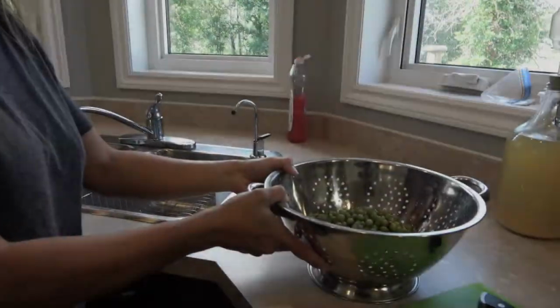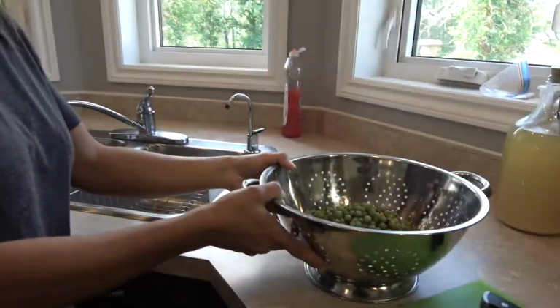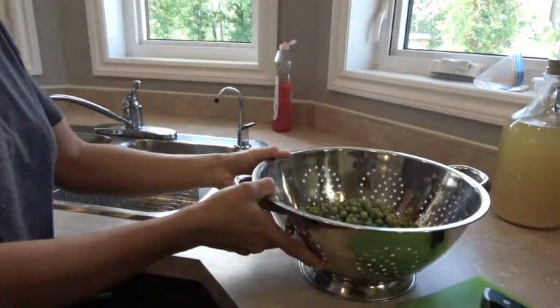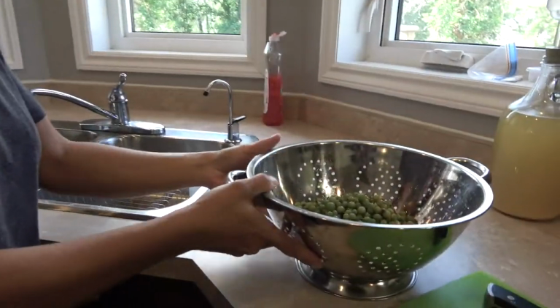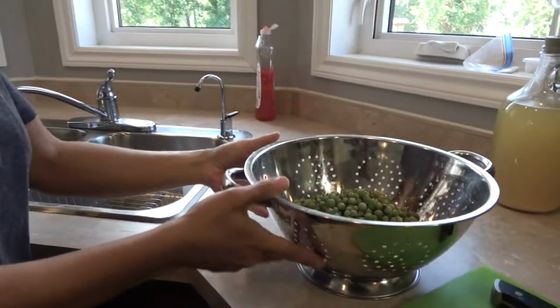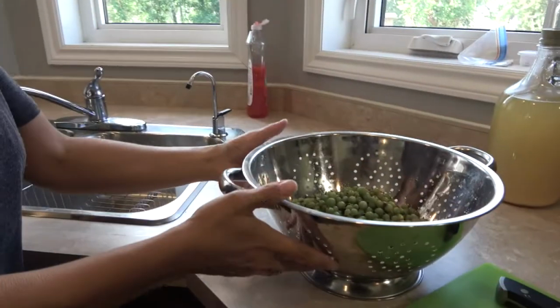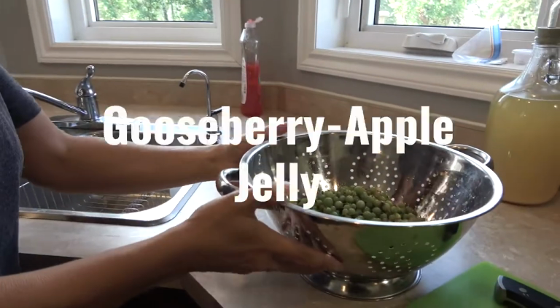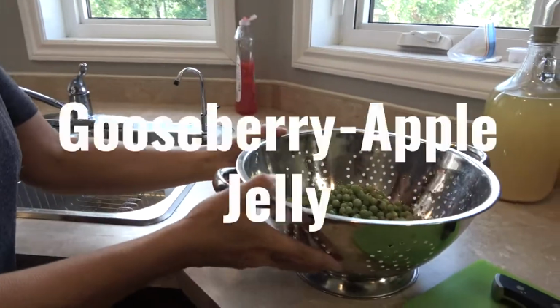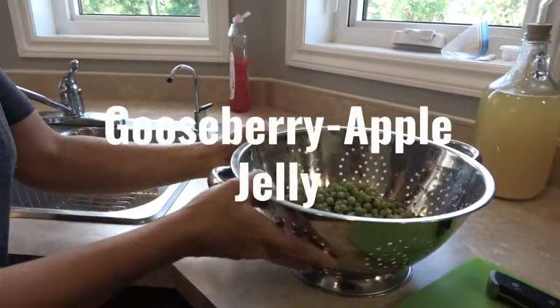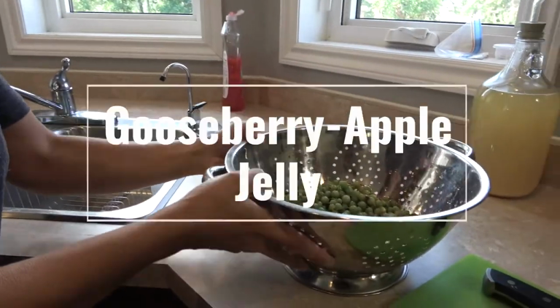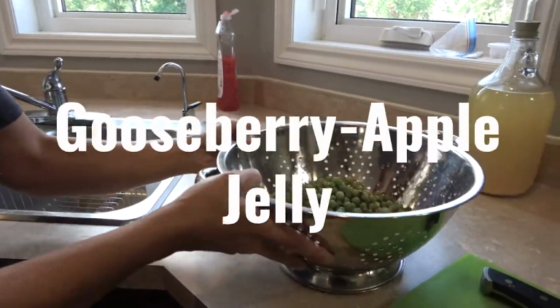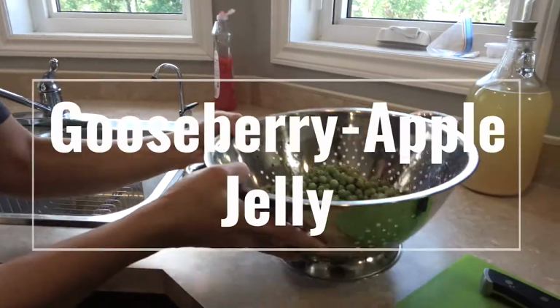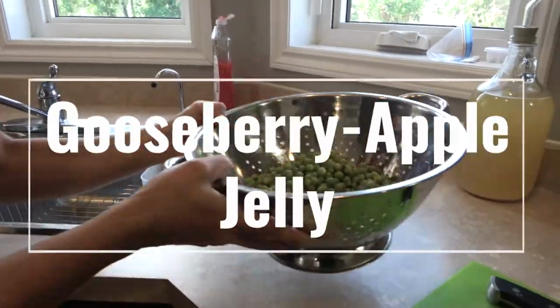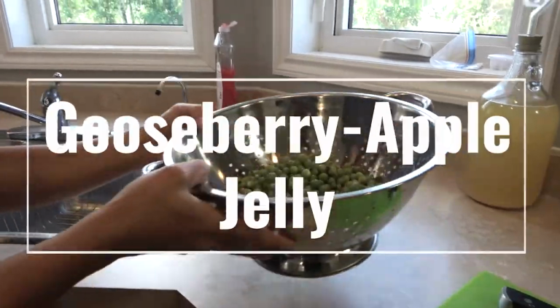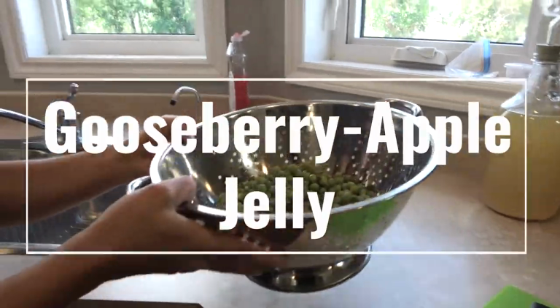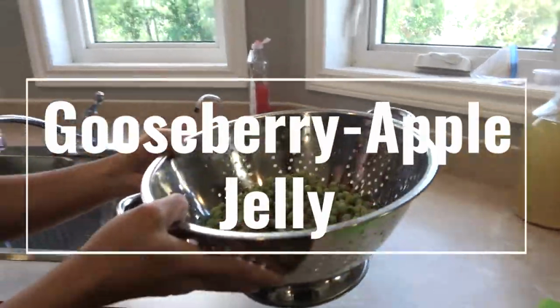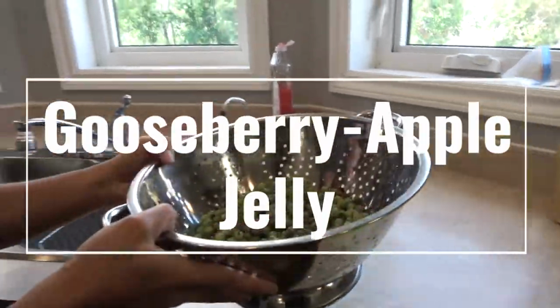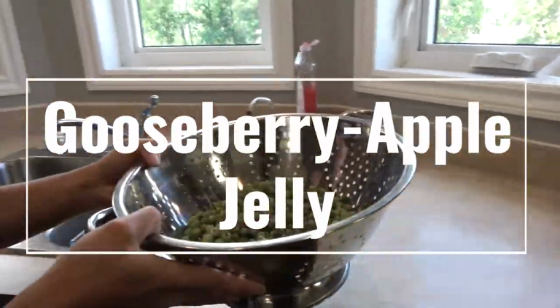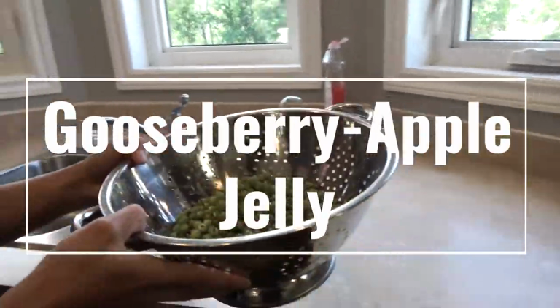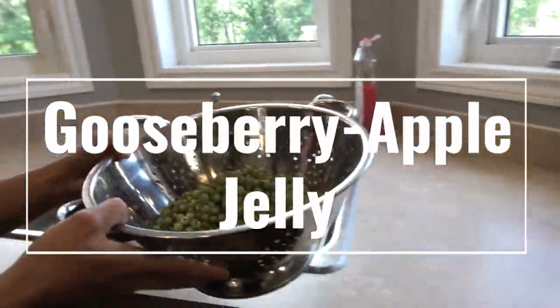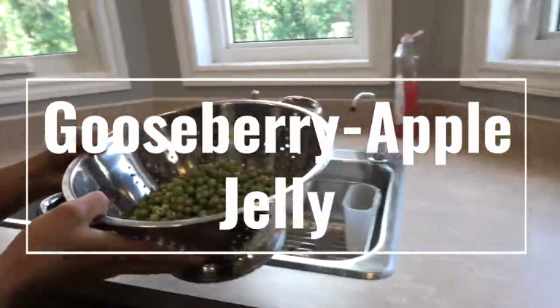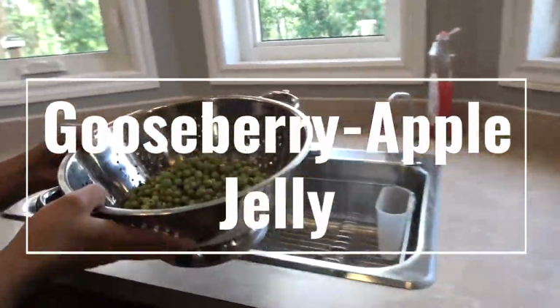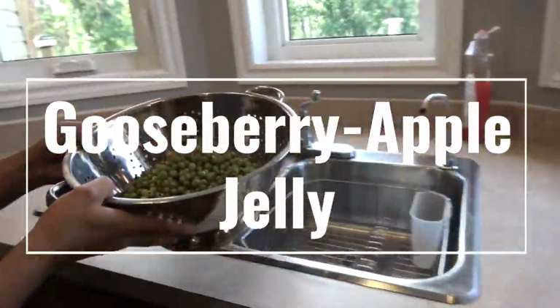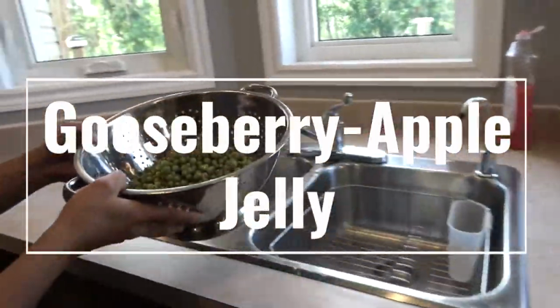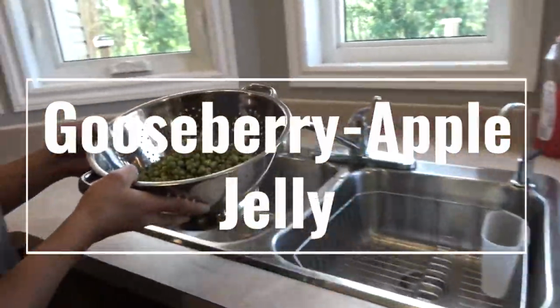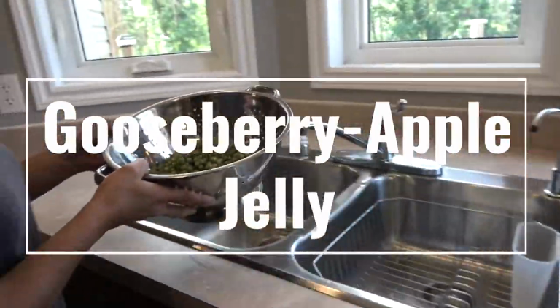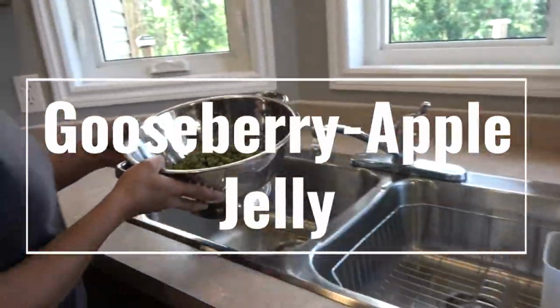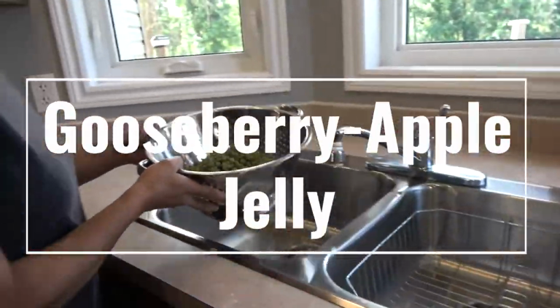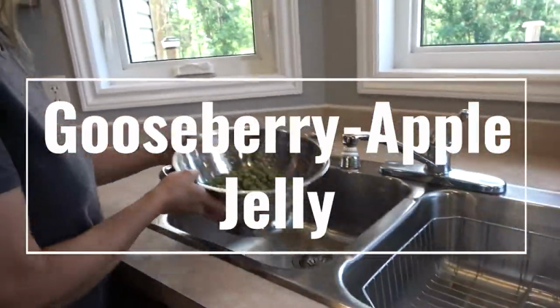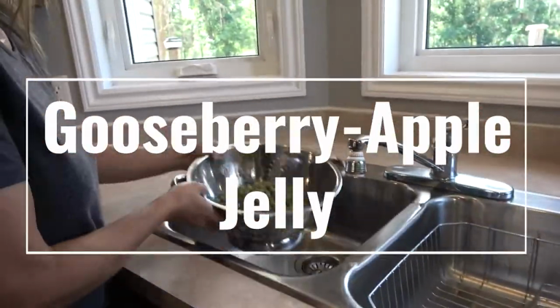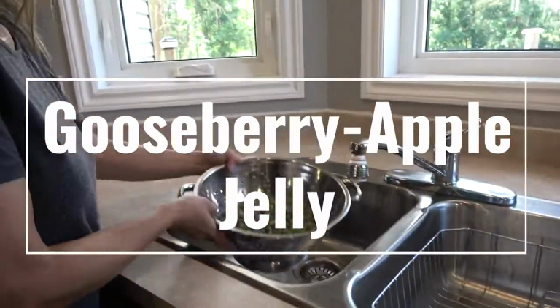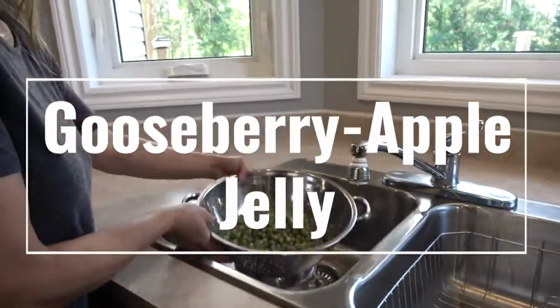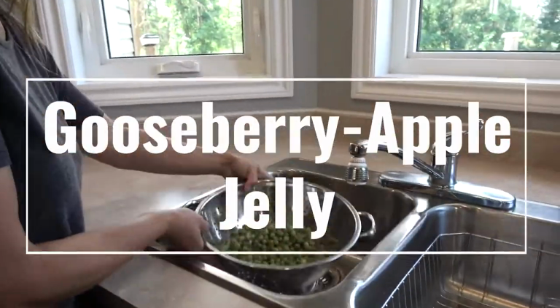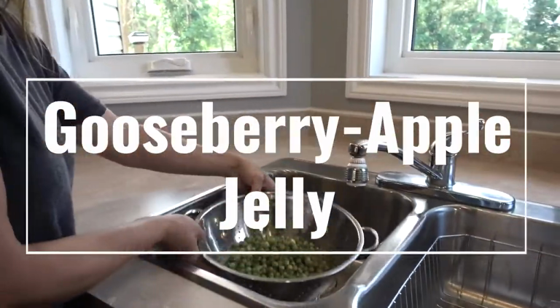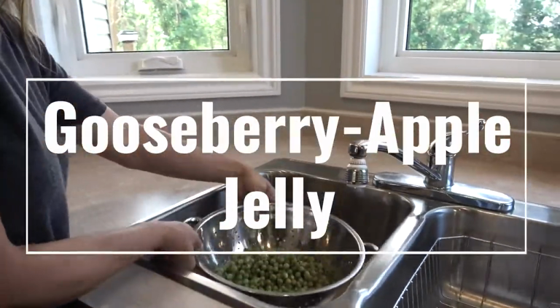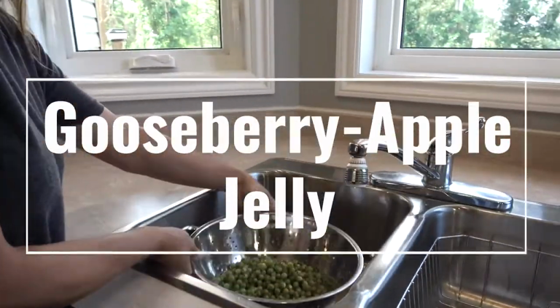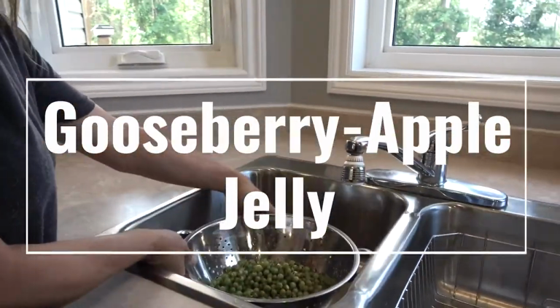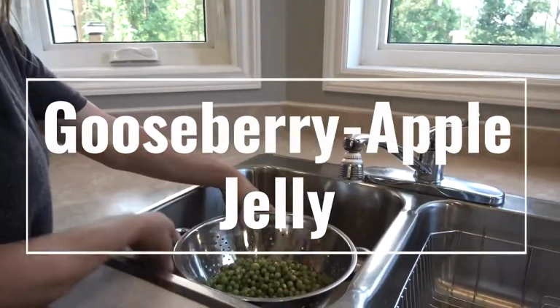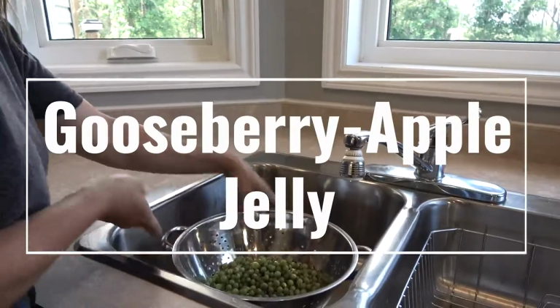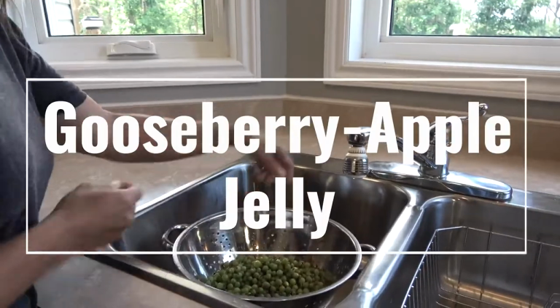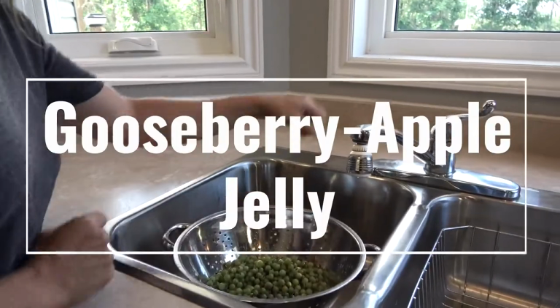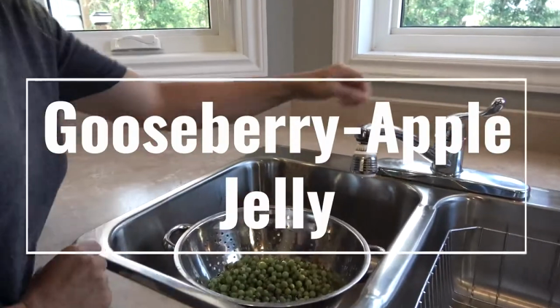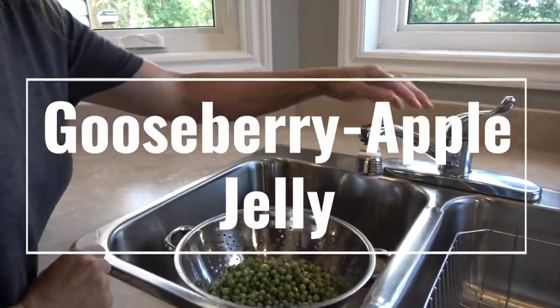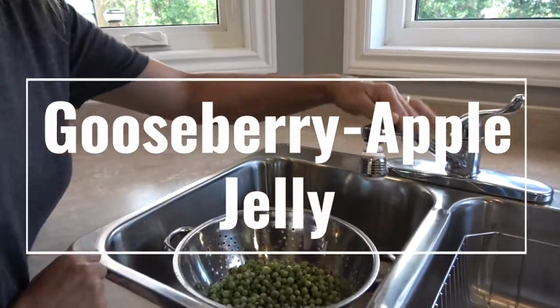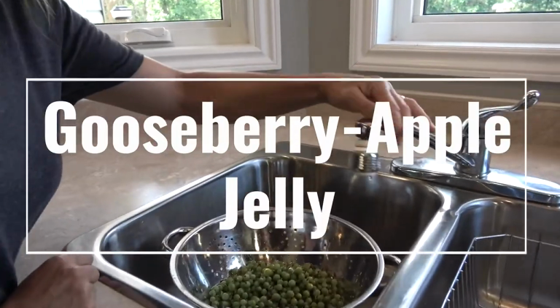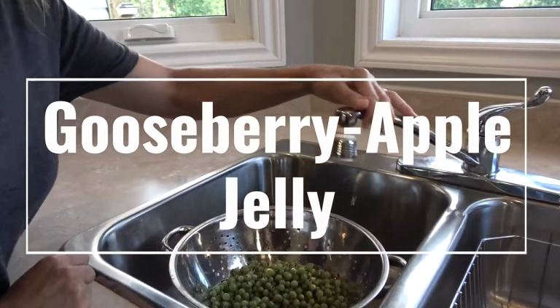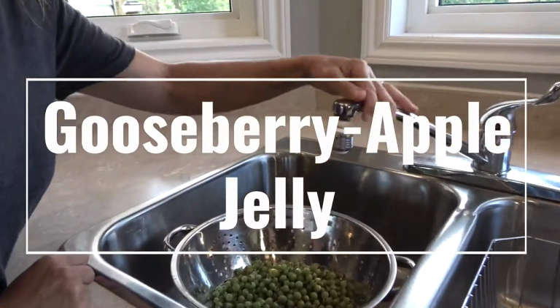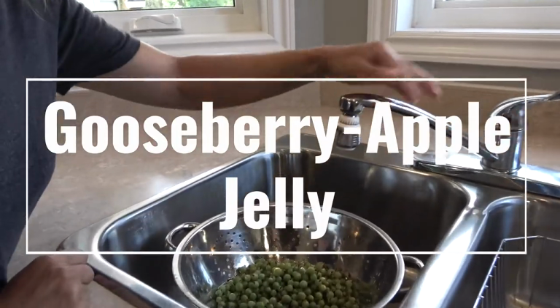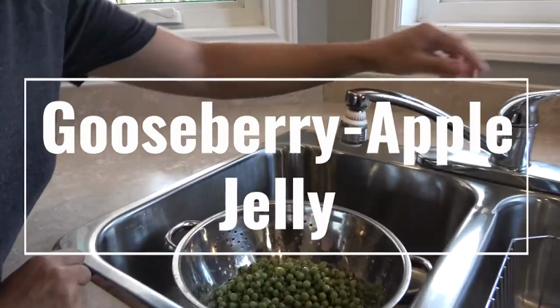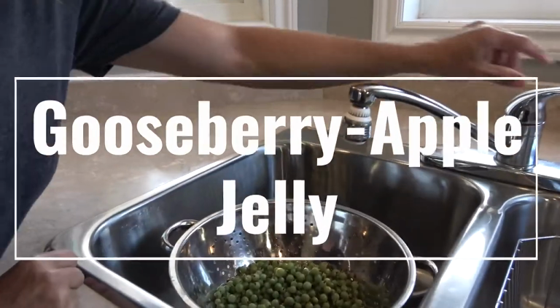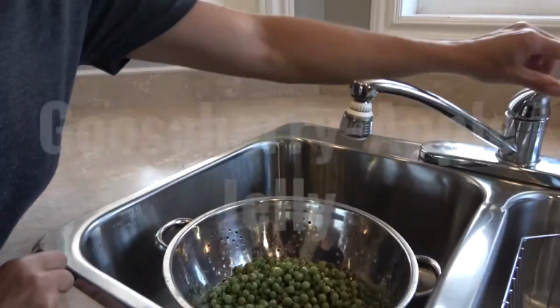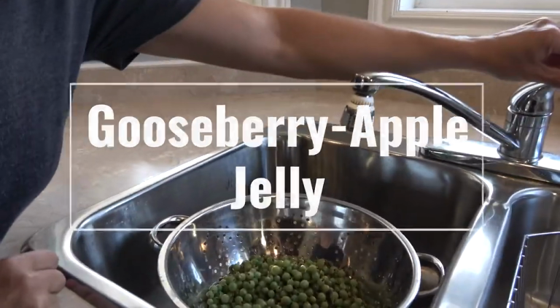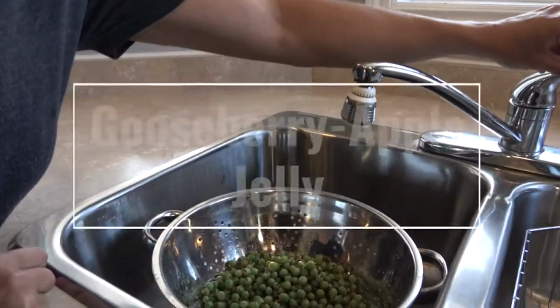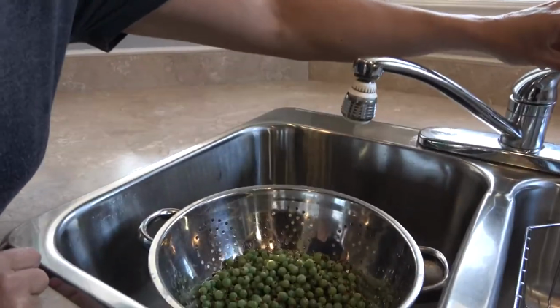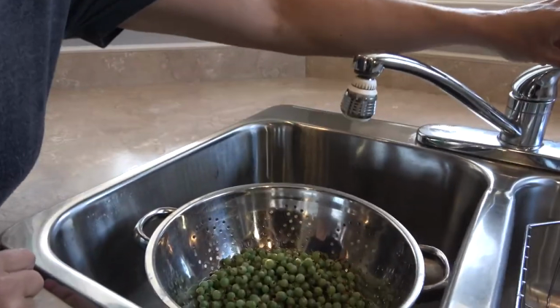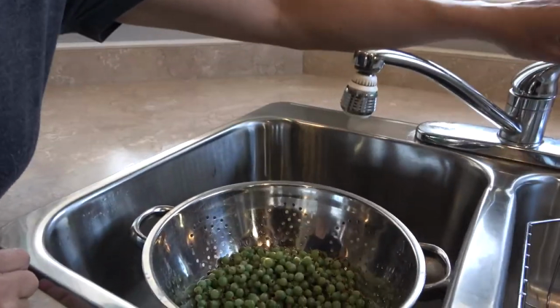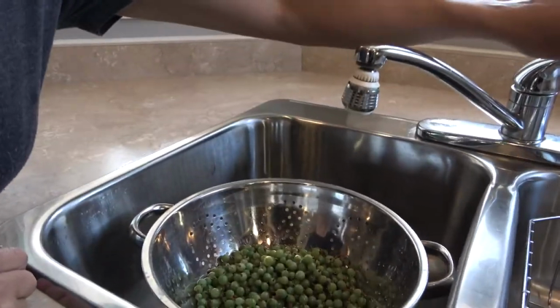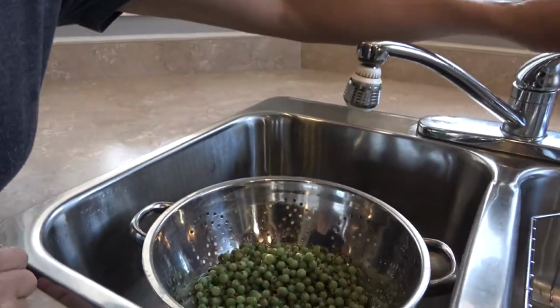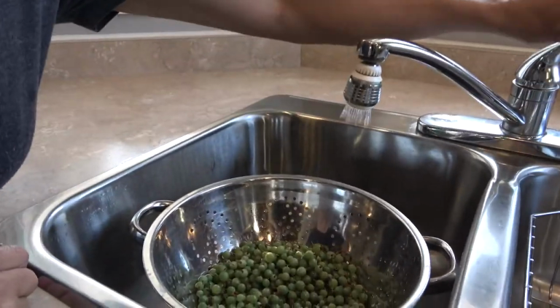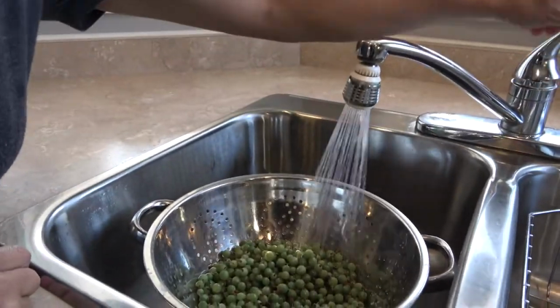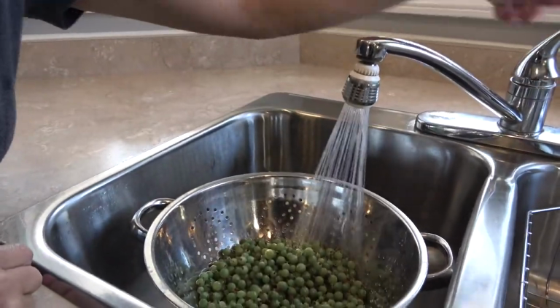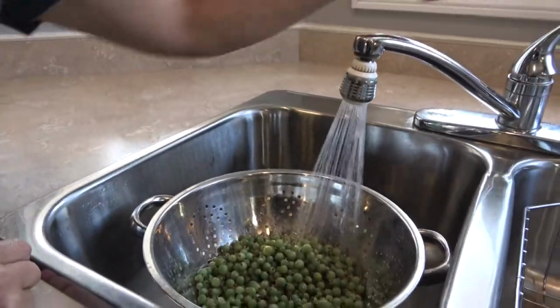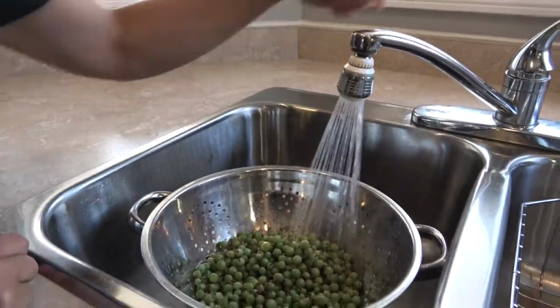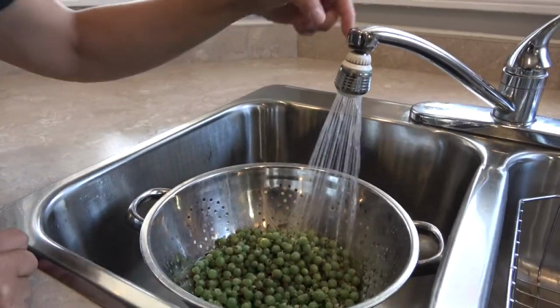Hello everyone, my name is Dawn and I'm going to walk you through the steps of making a delicious gooseberry apple jelly.